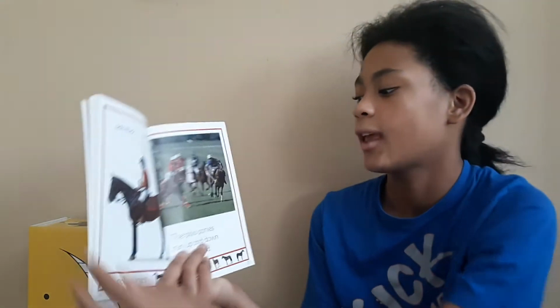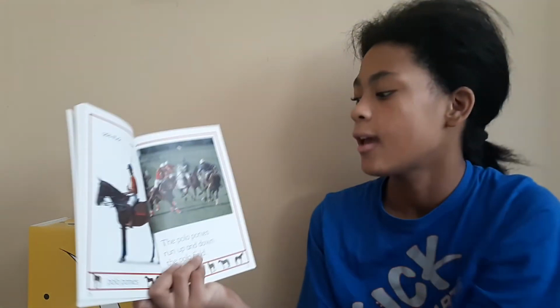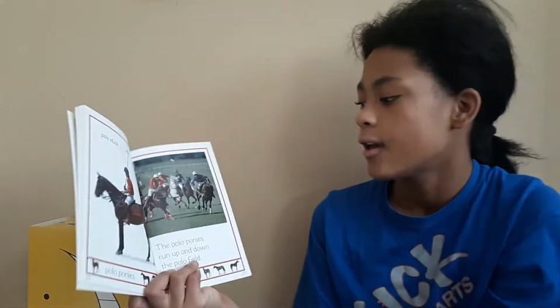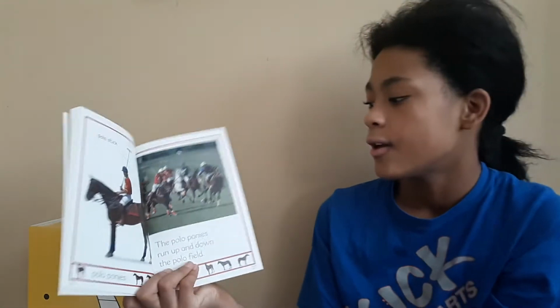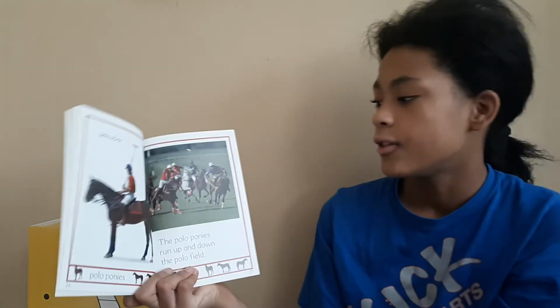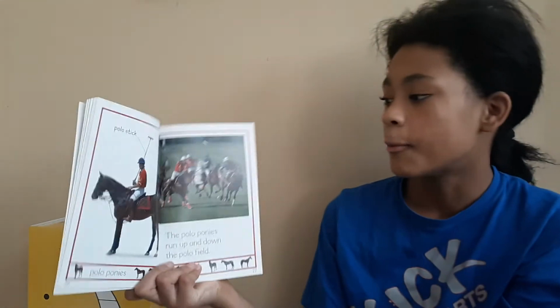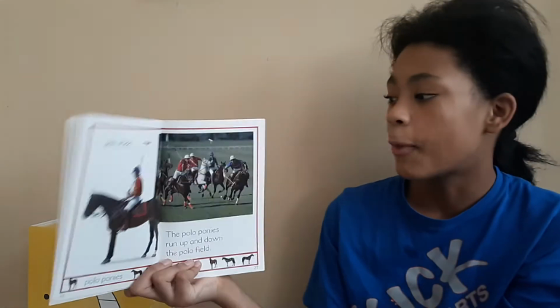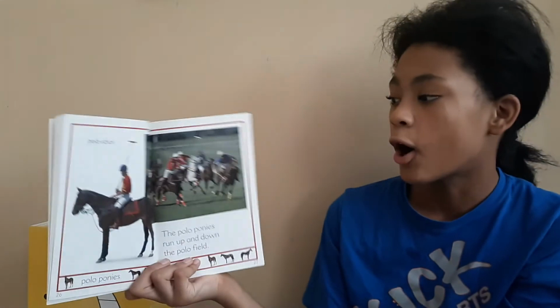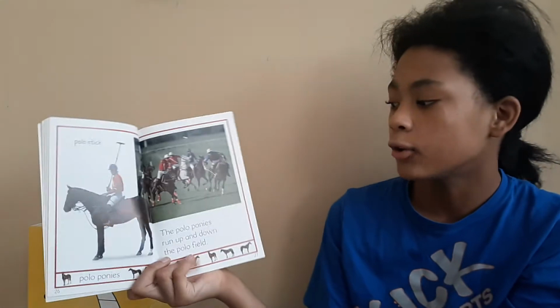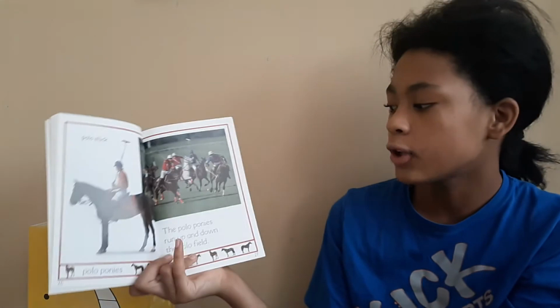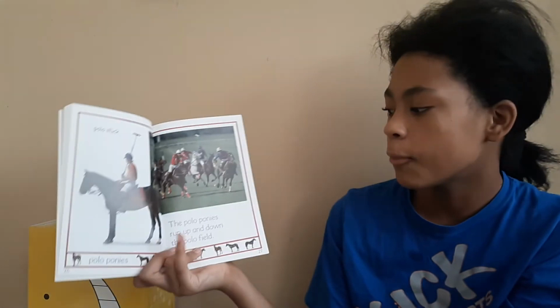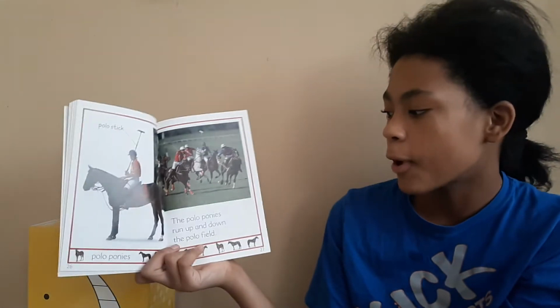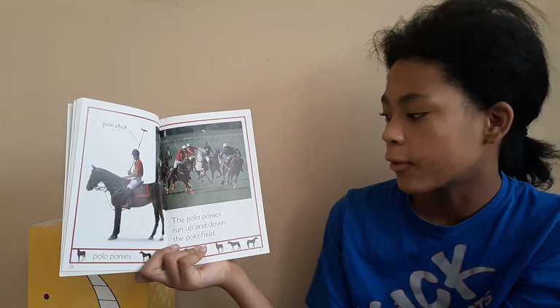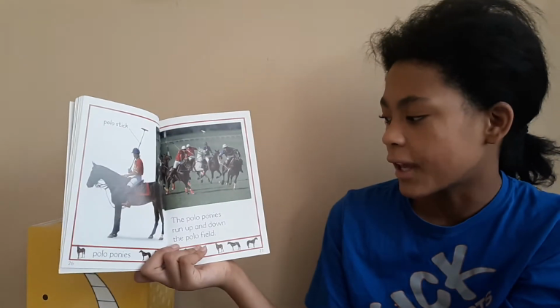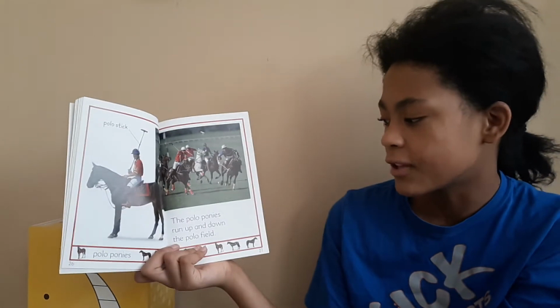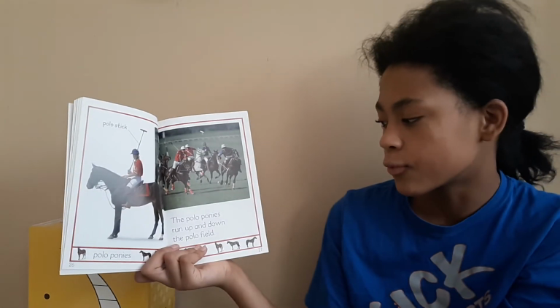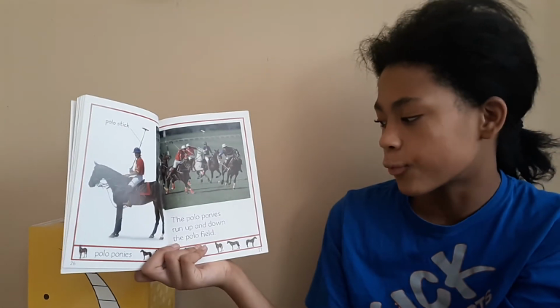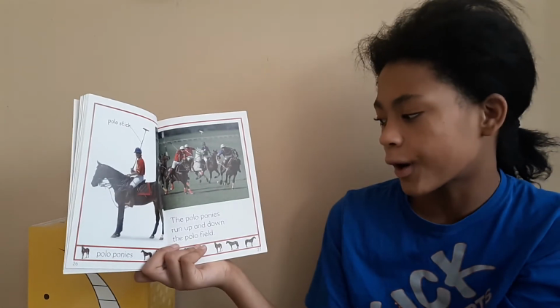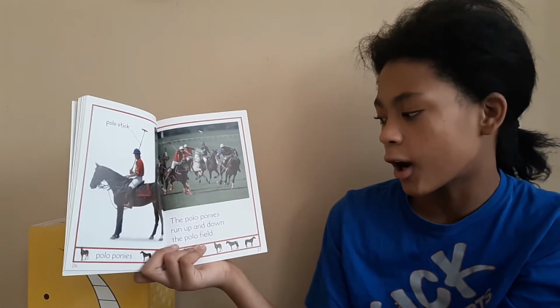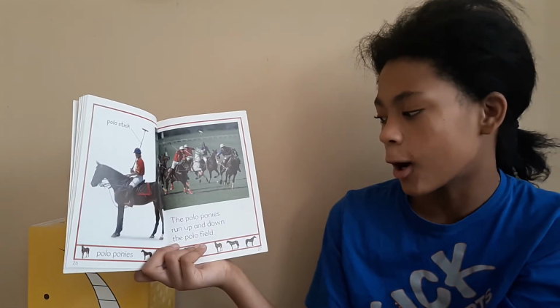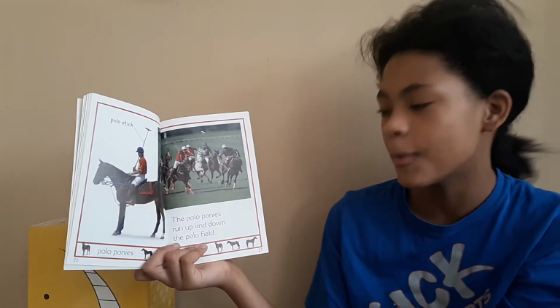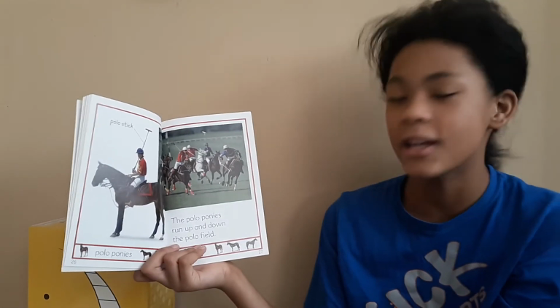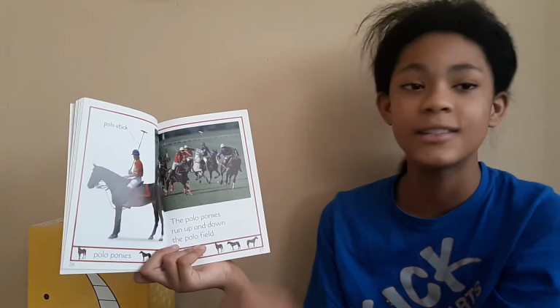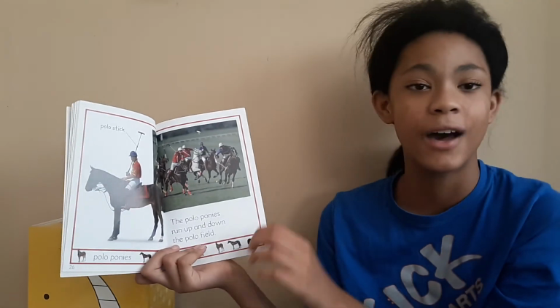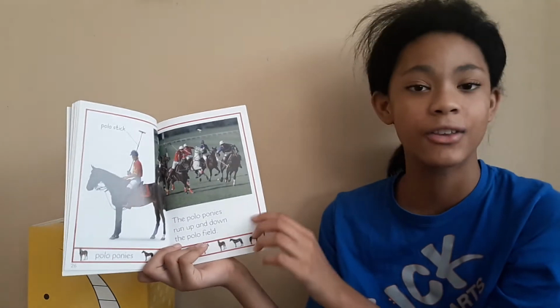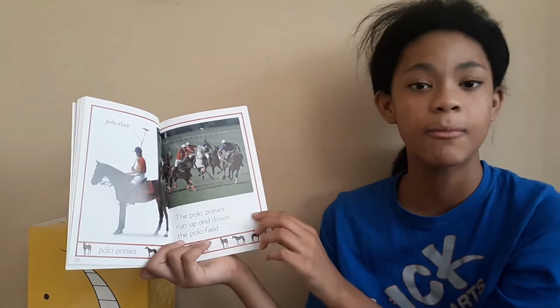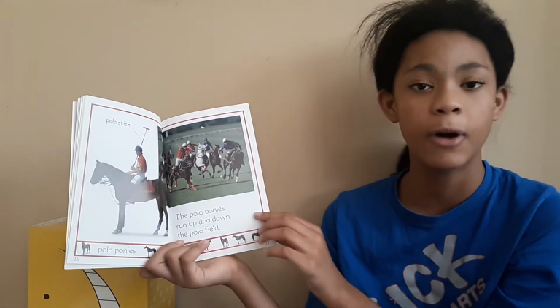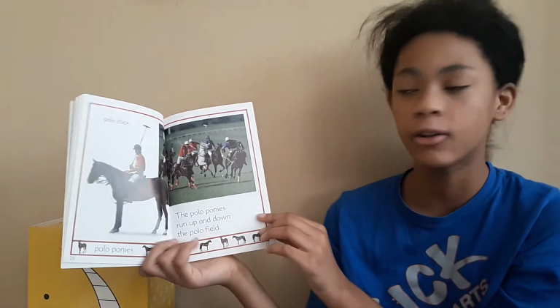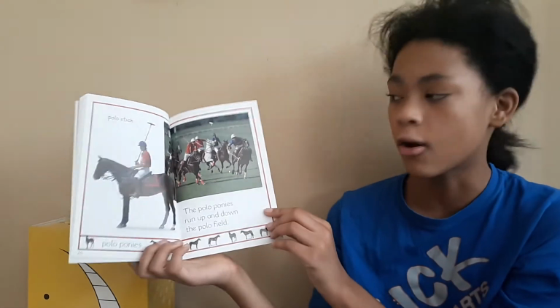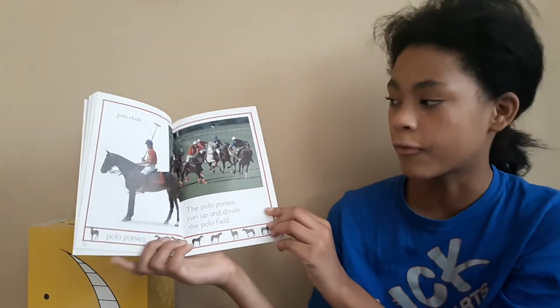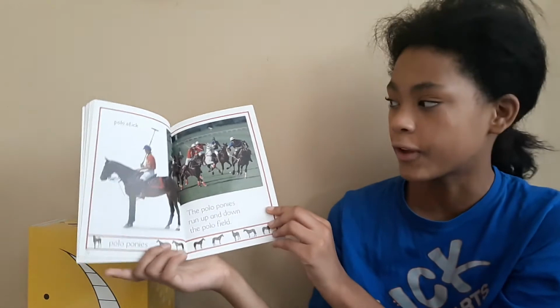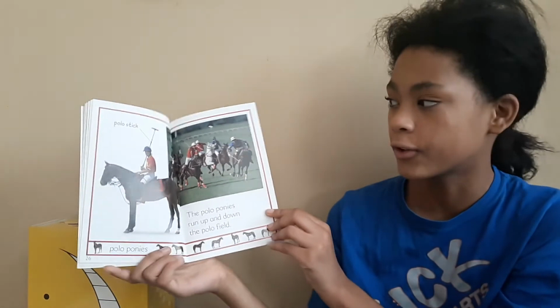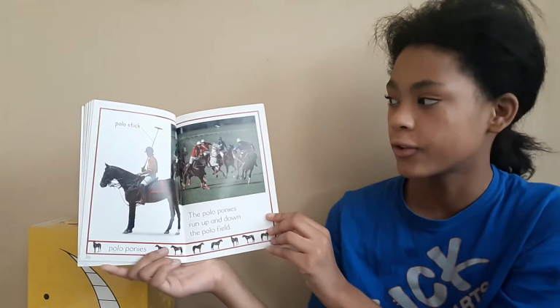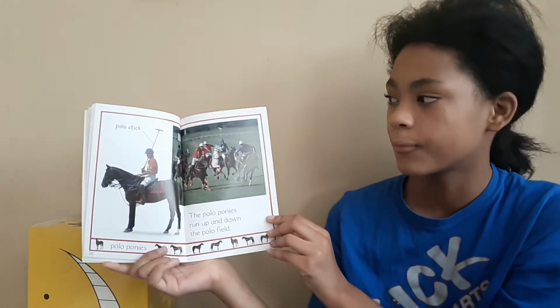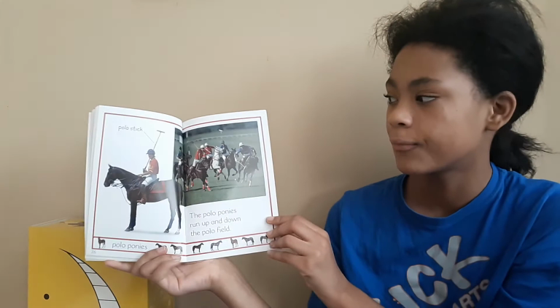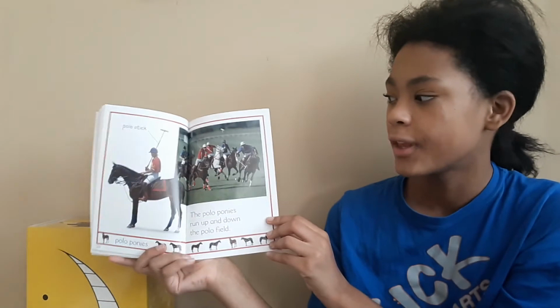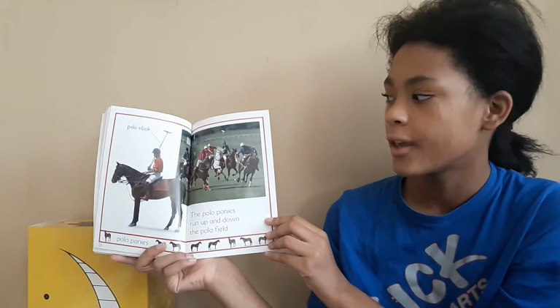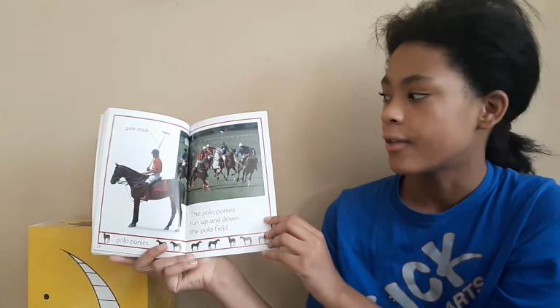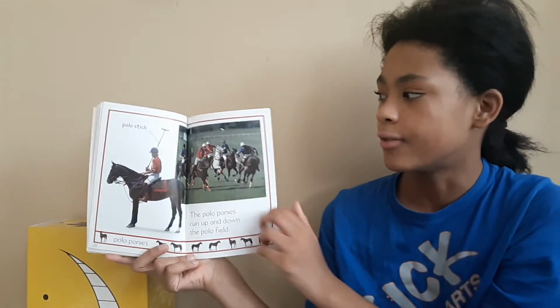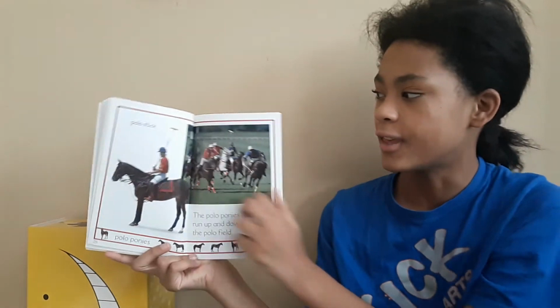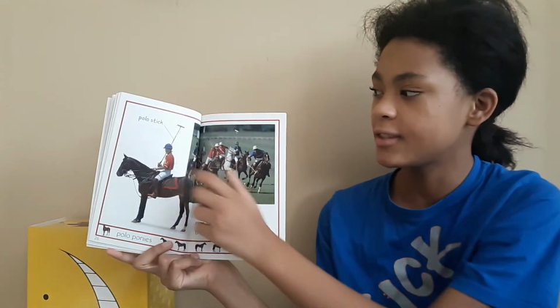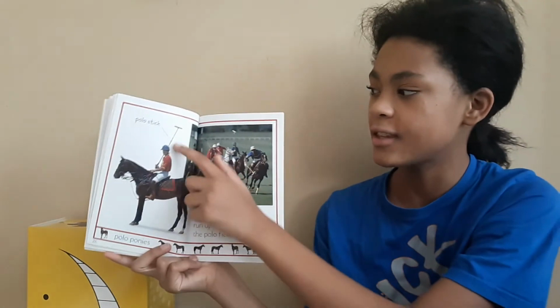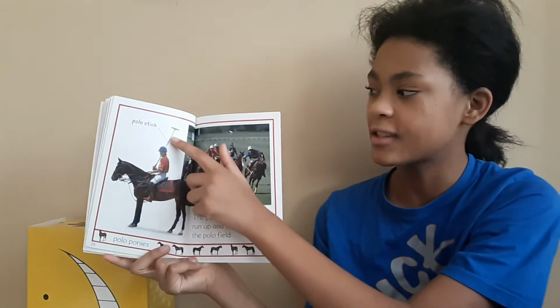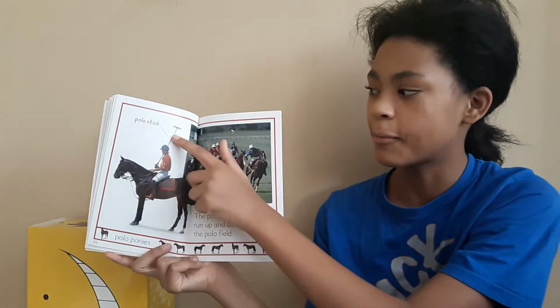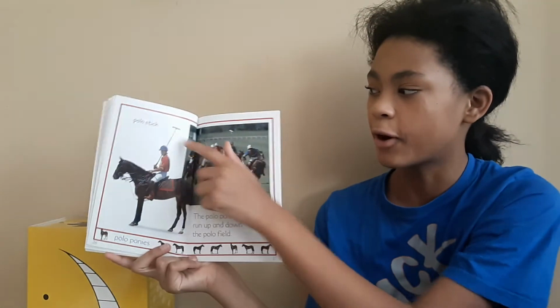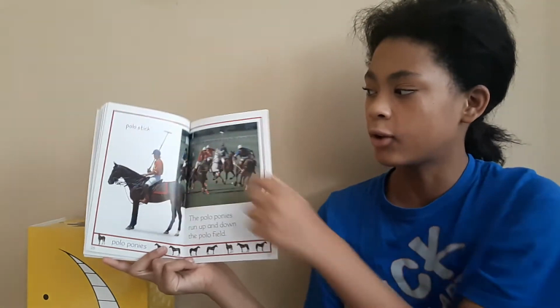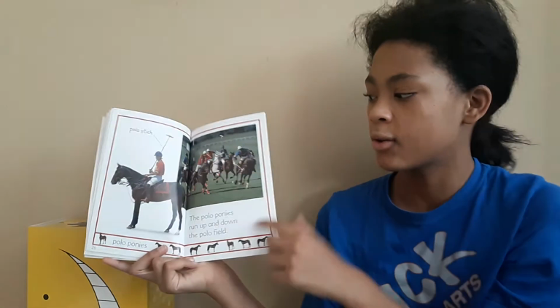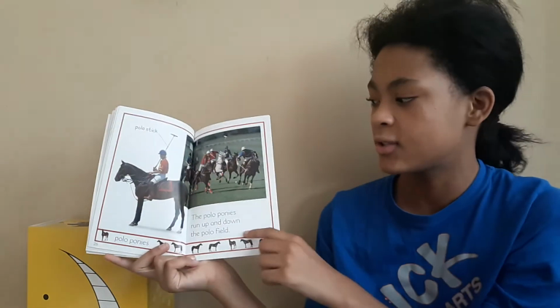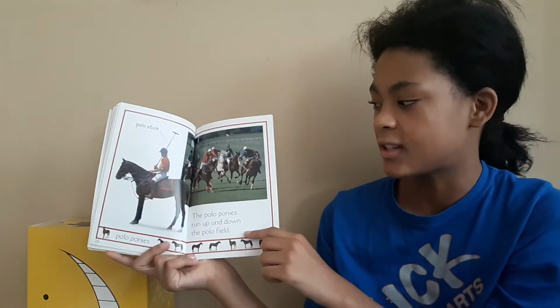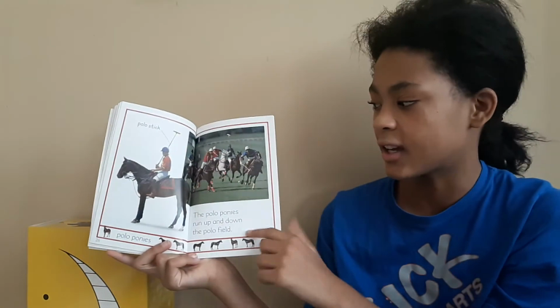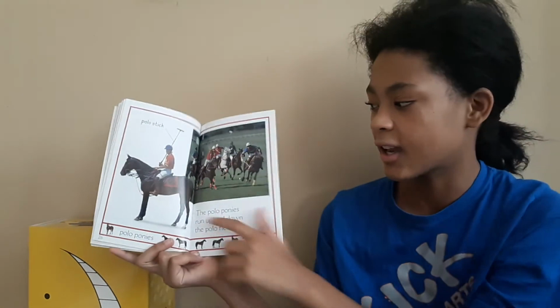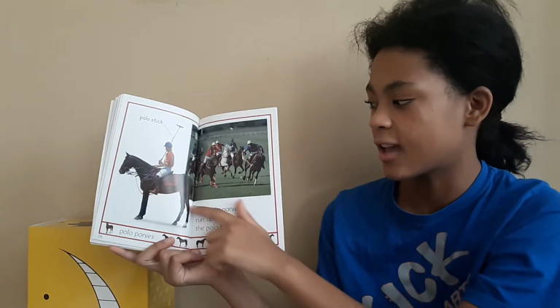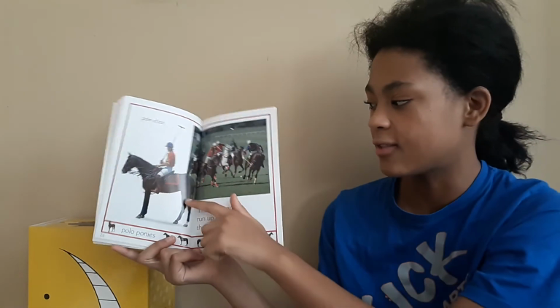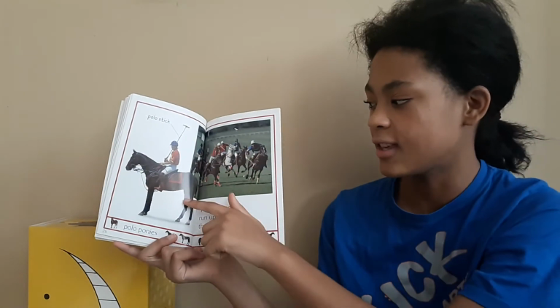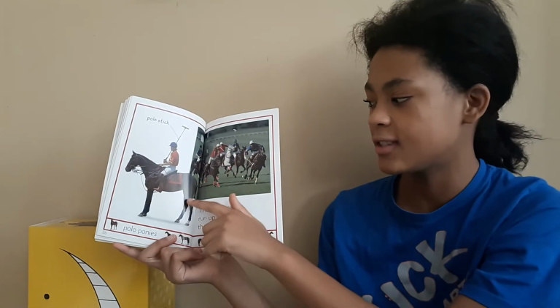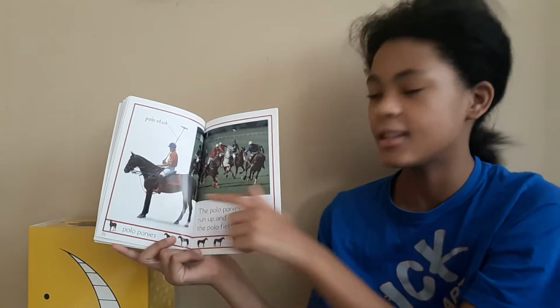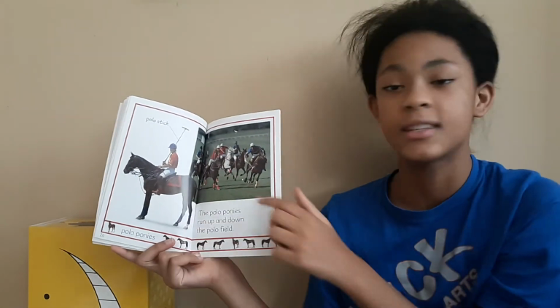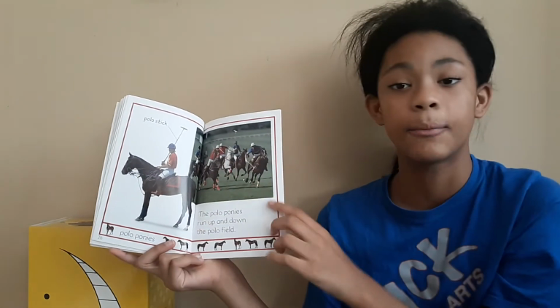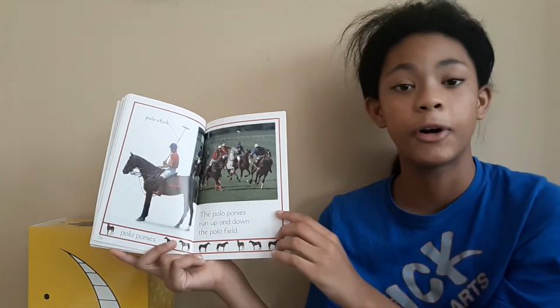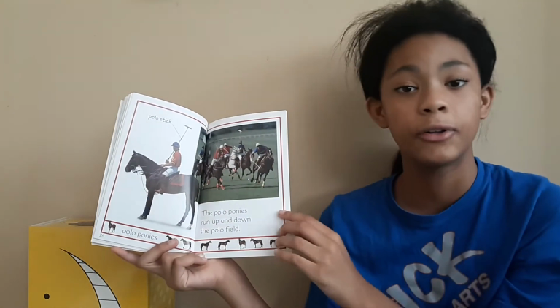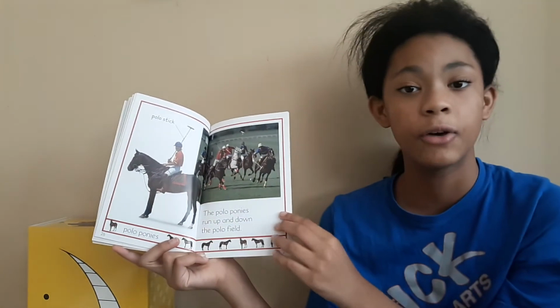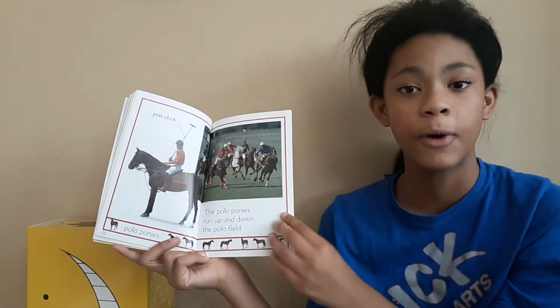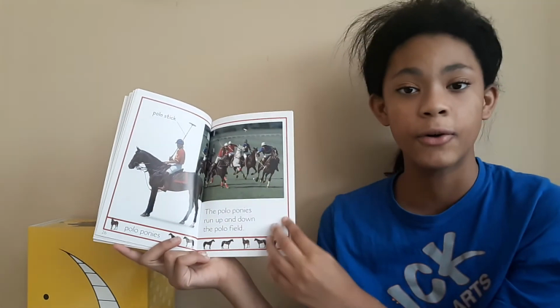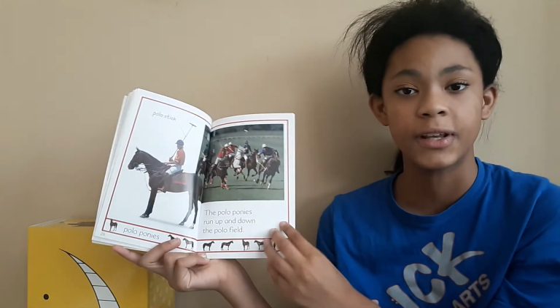The polo ponies run up and down the polo field. This is a polo stick. And this is a polo pony.